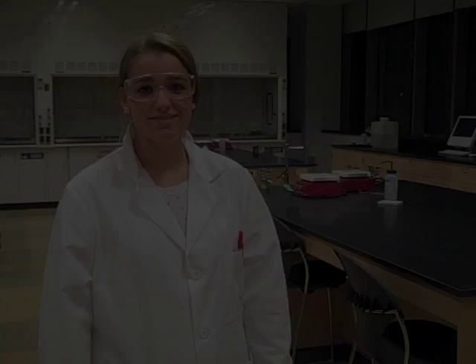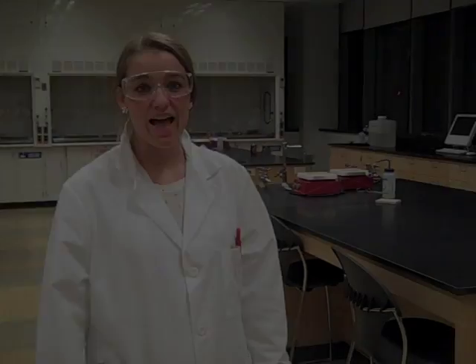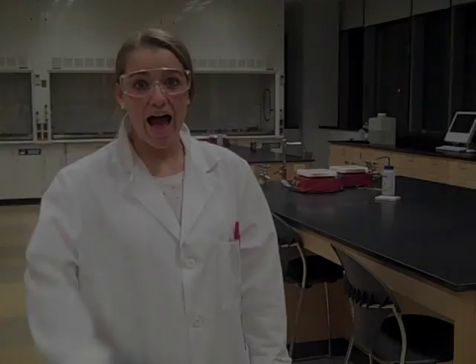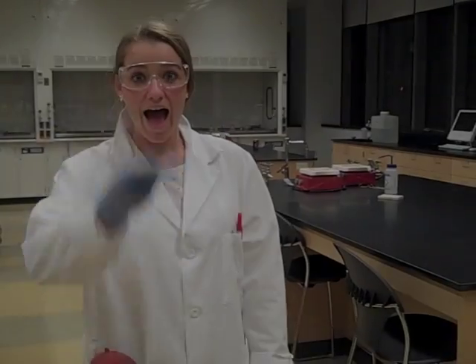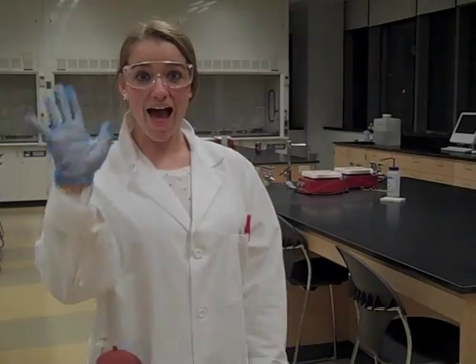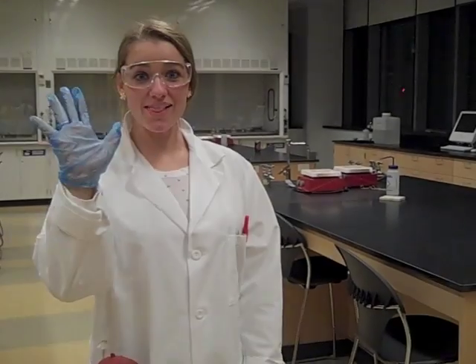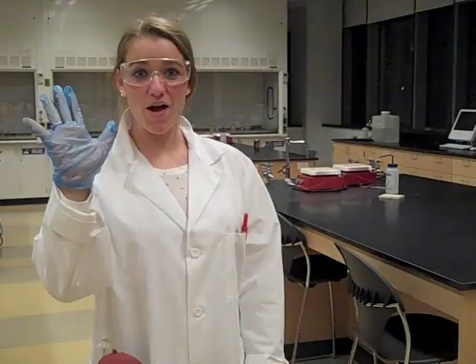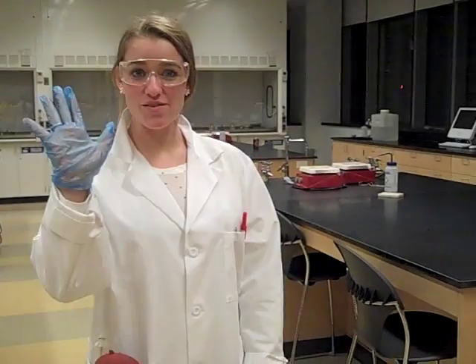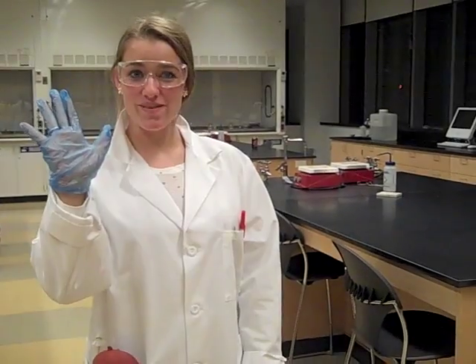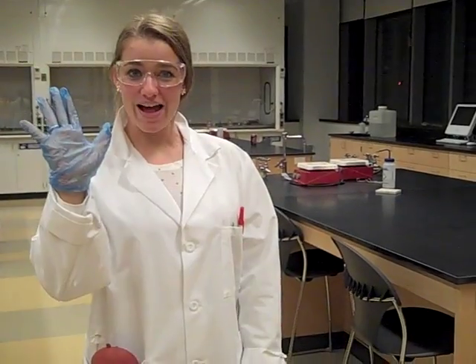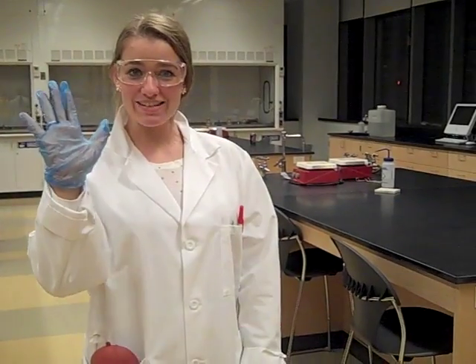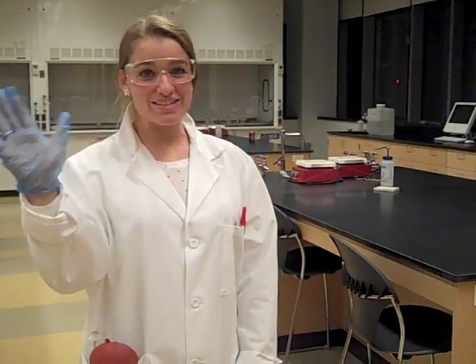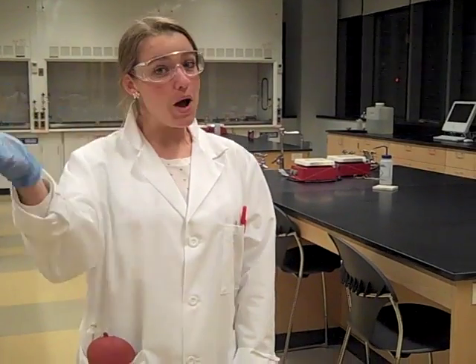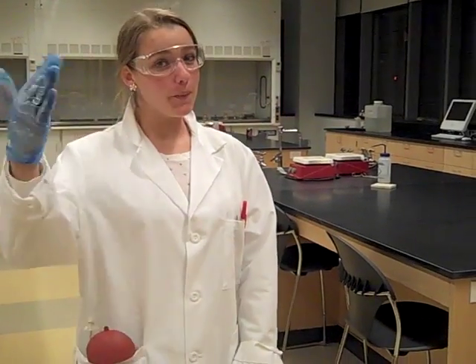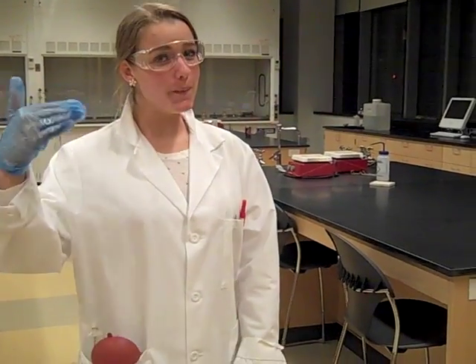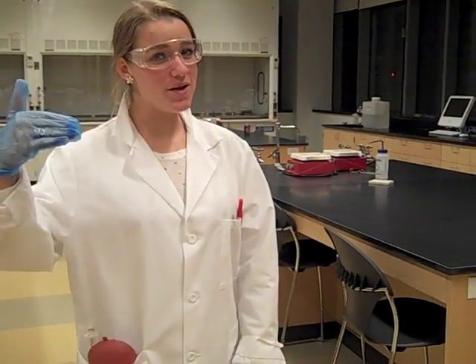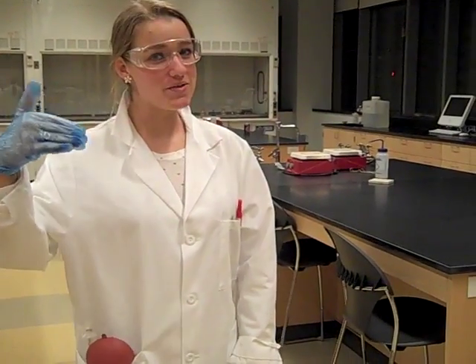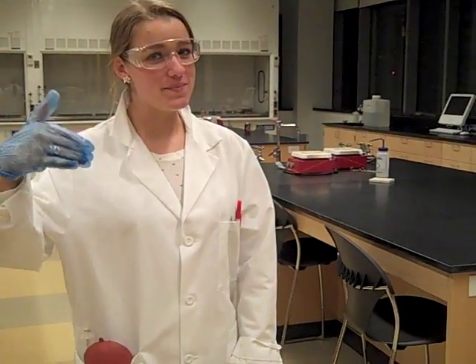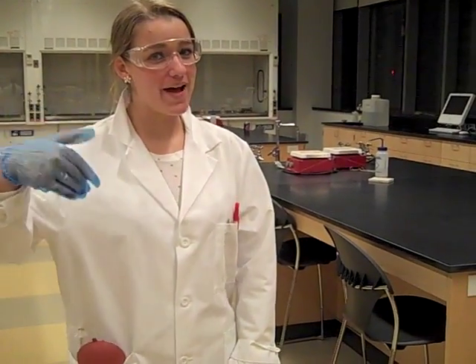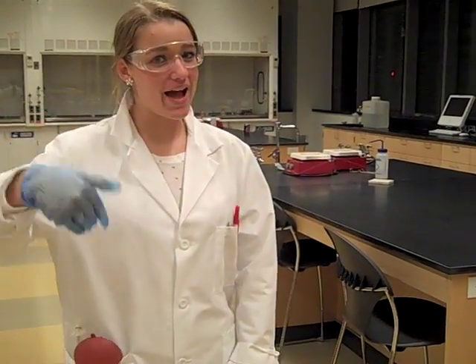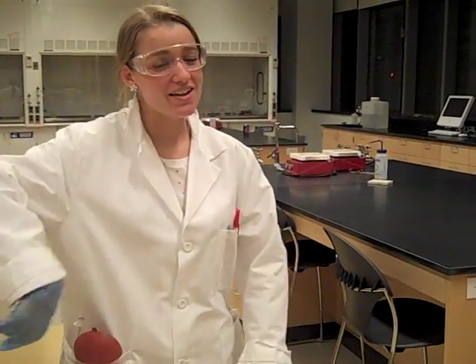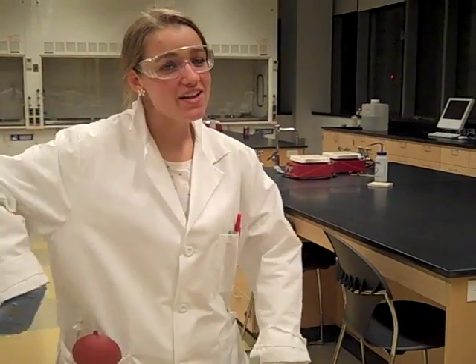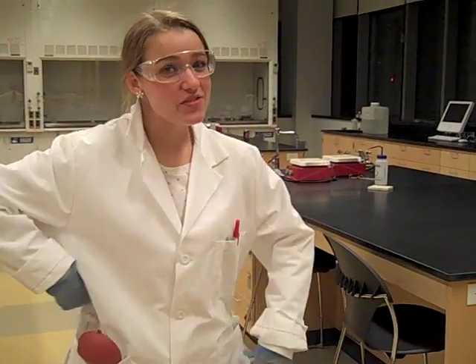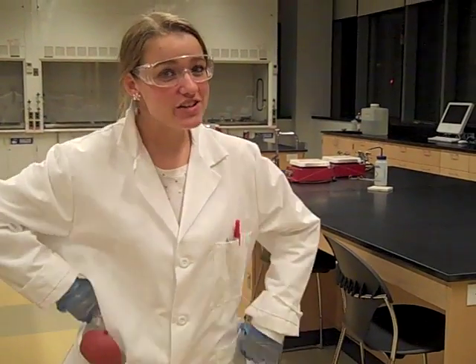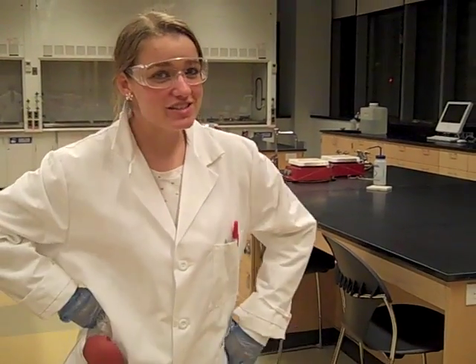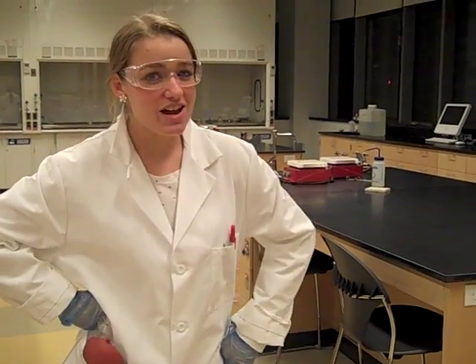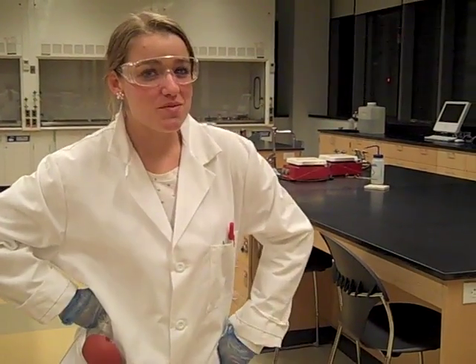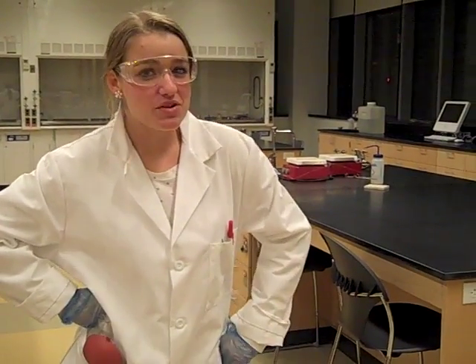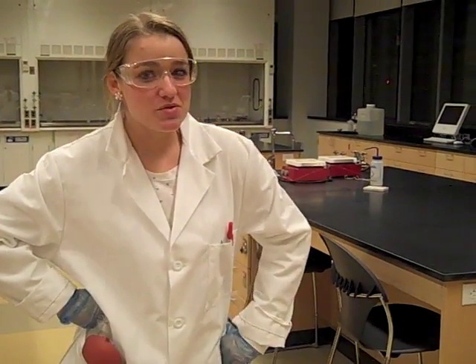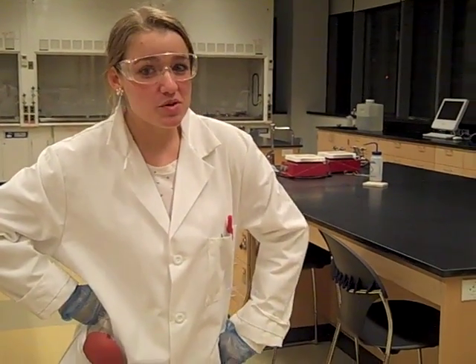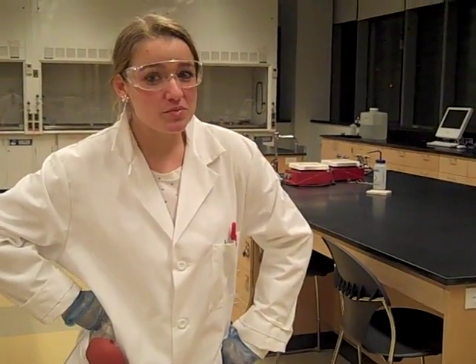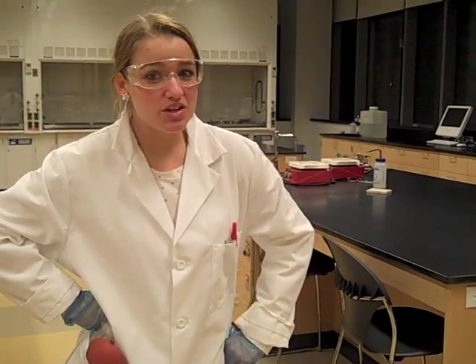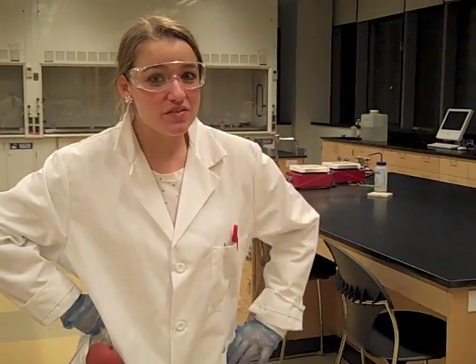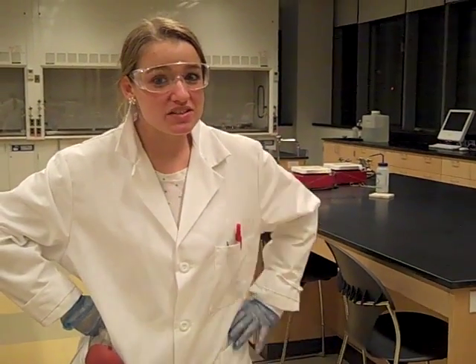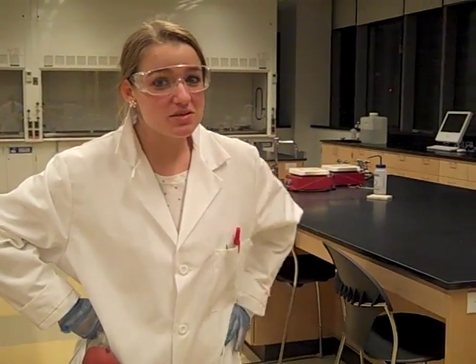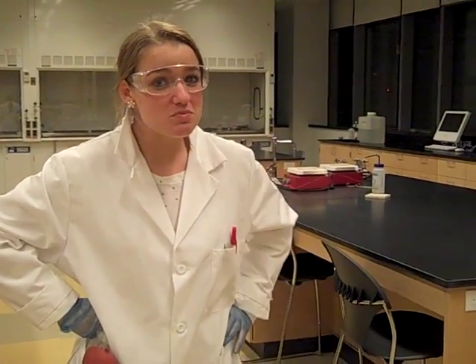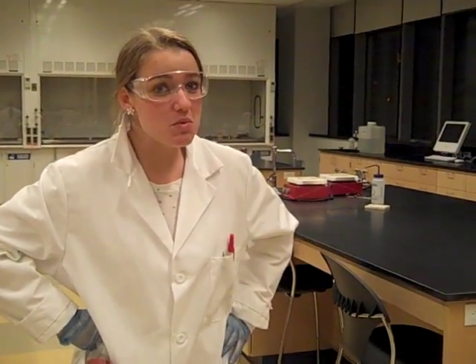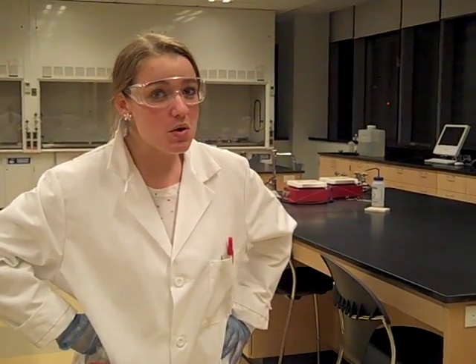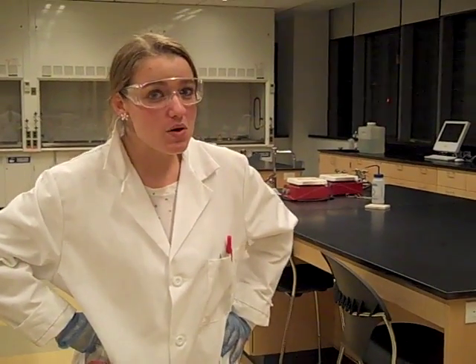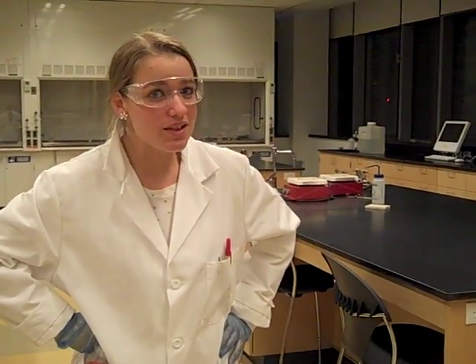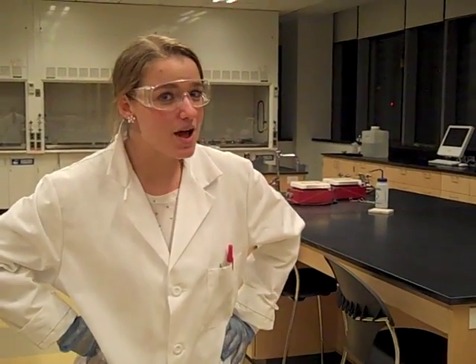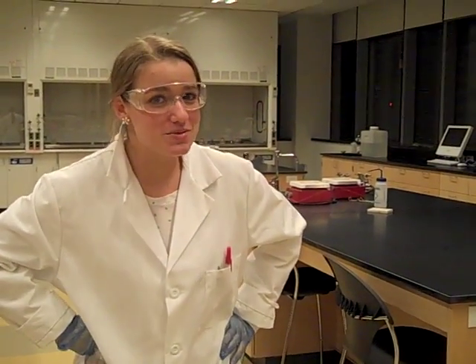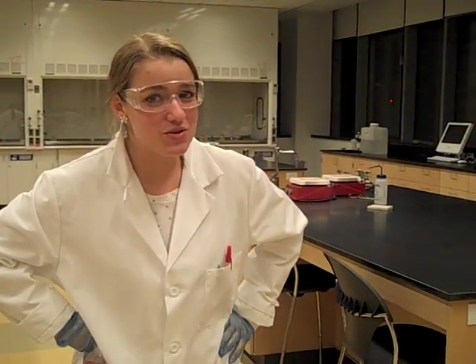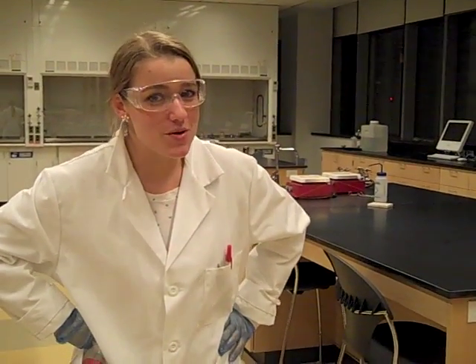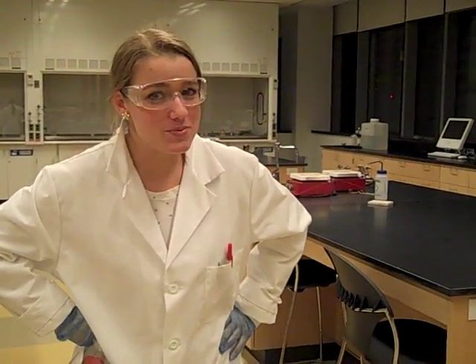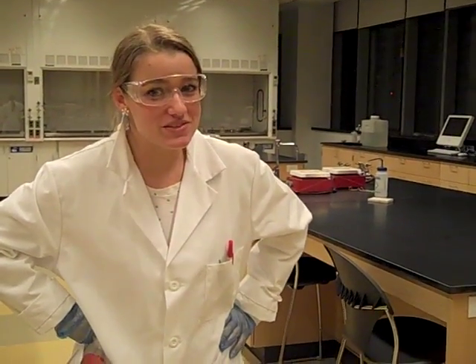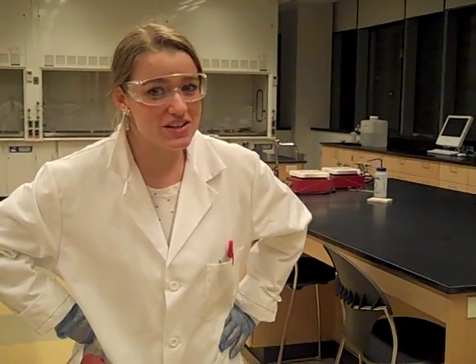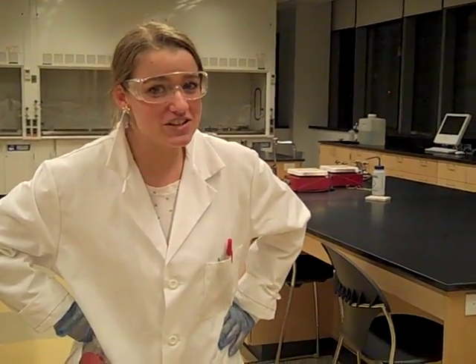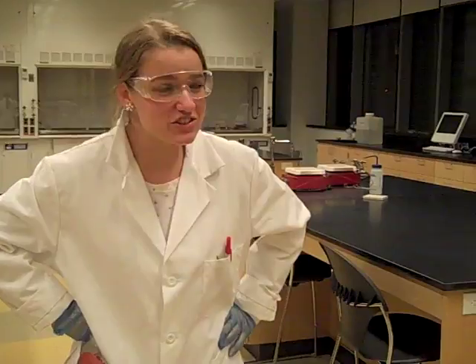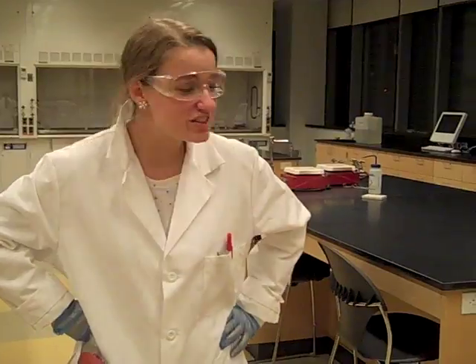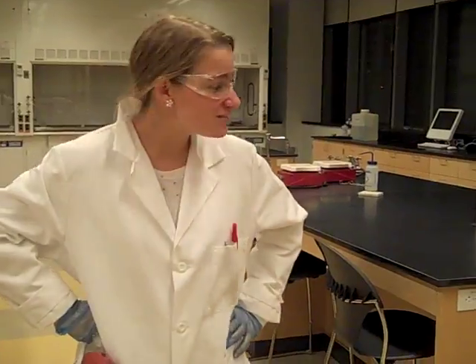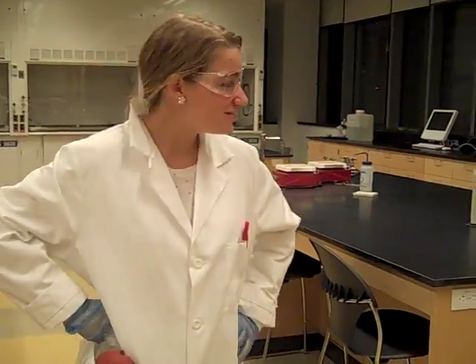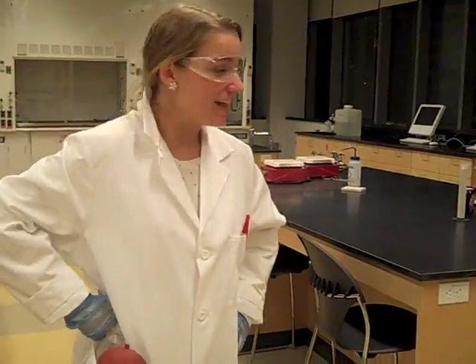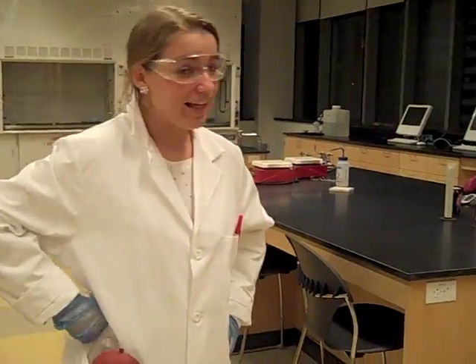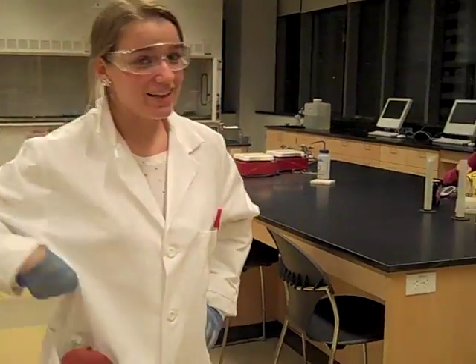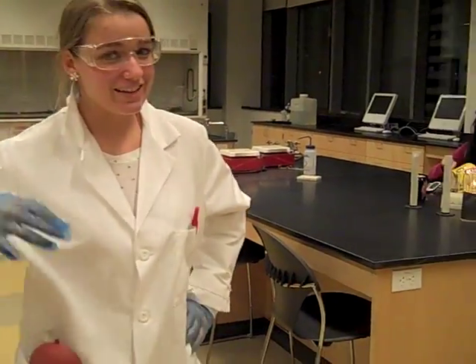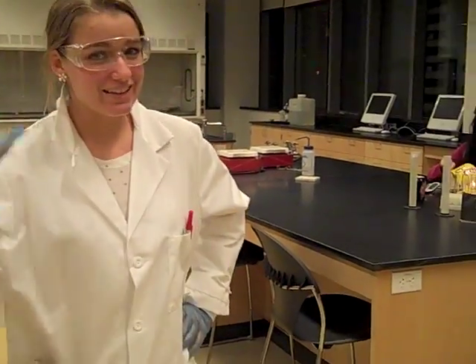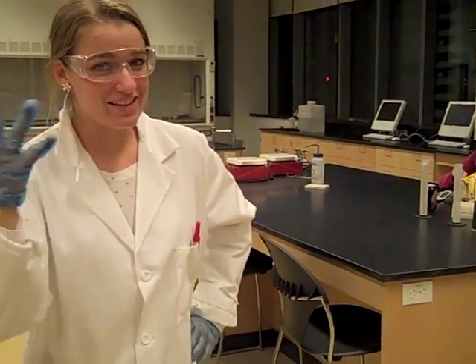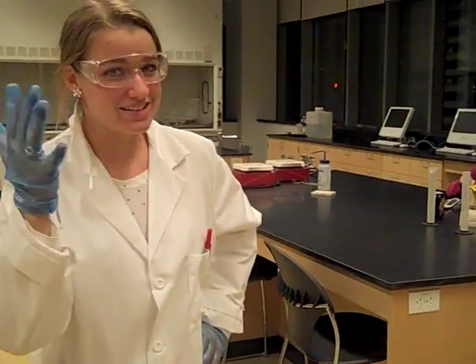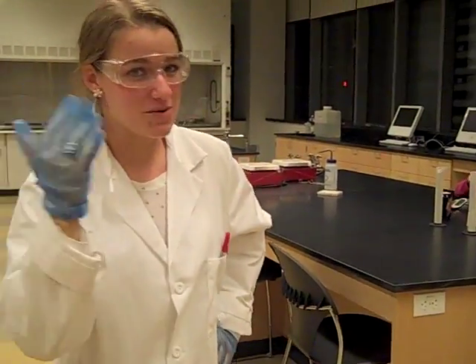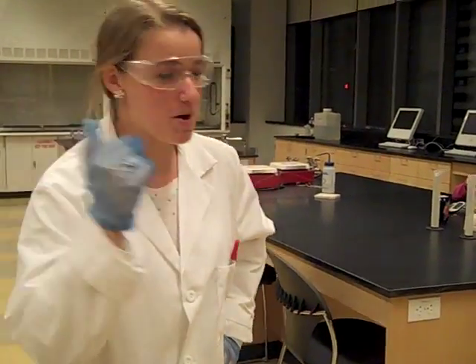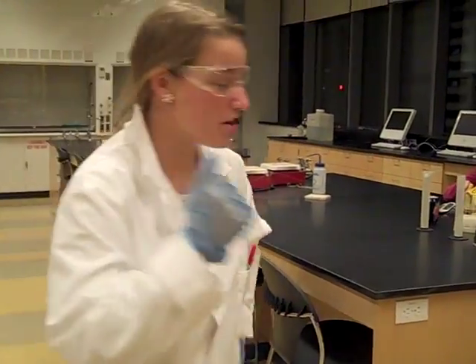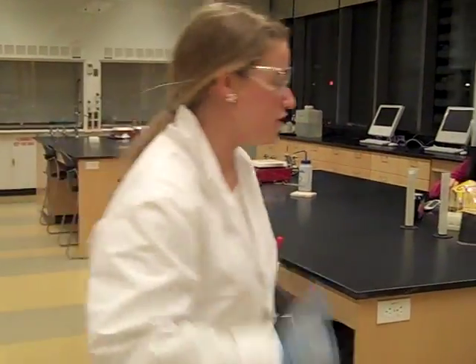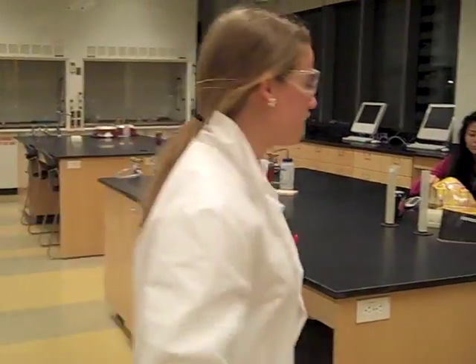Hello mates, welcome back. This time we're going to be observing some more laboratory procedures. Let's come on over.